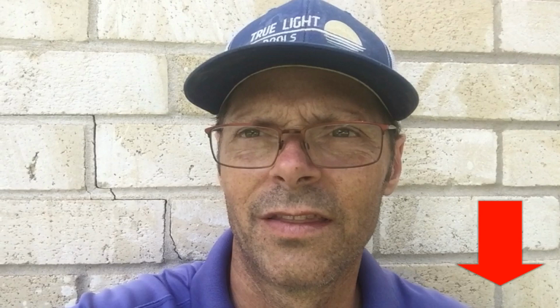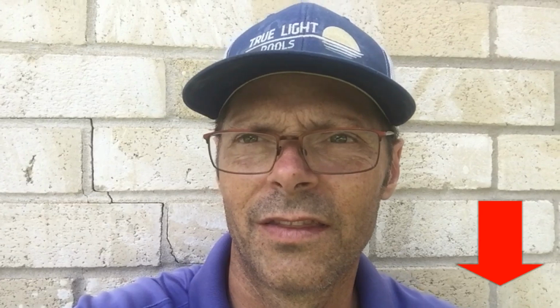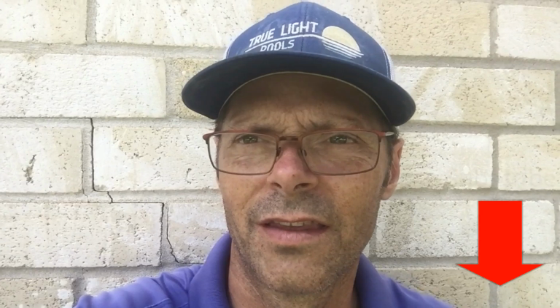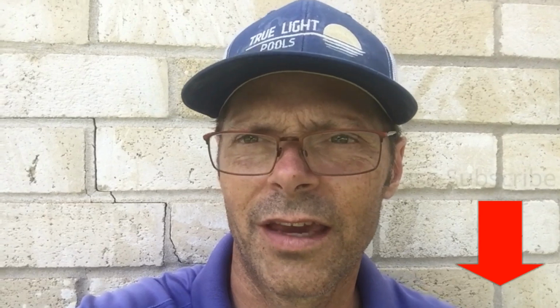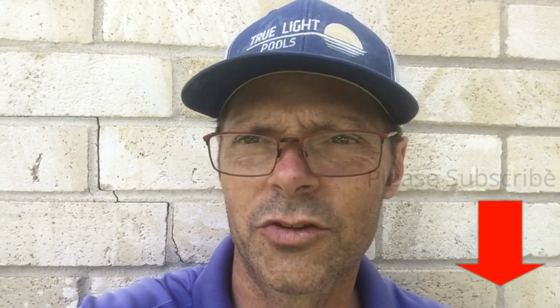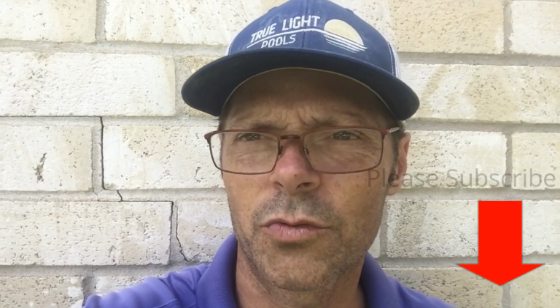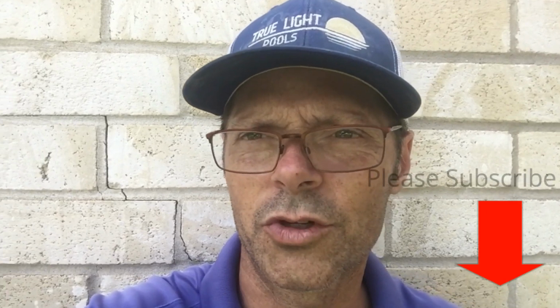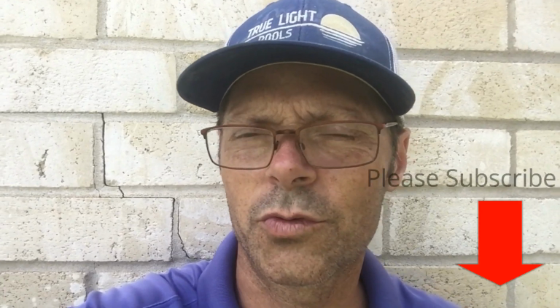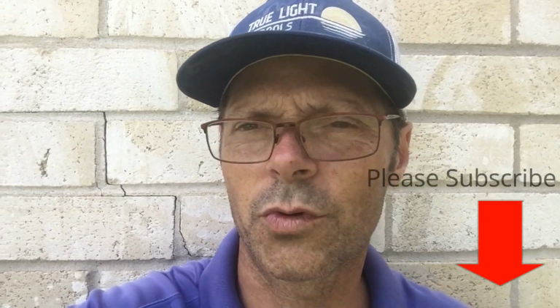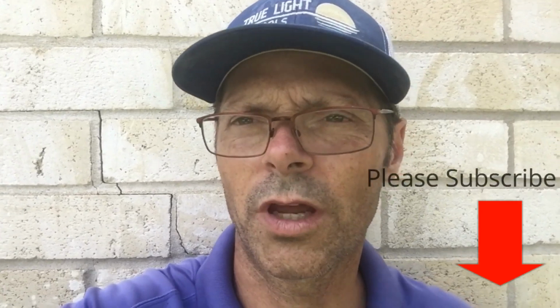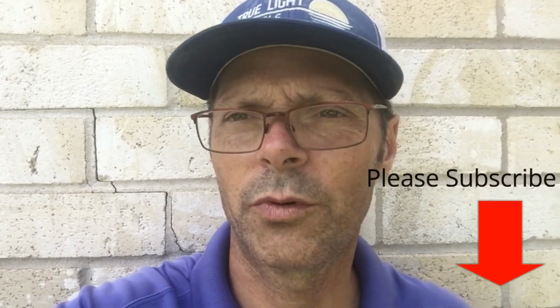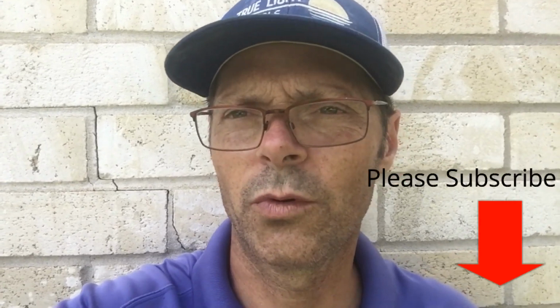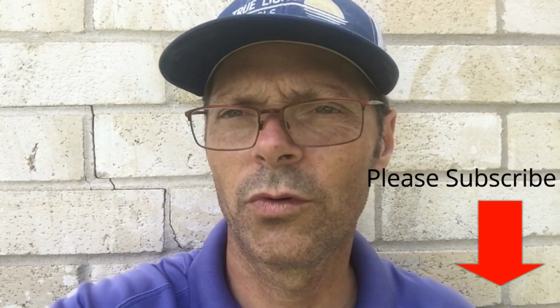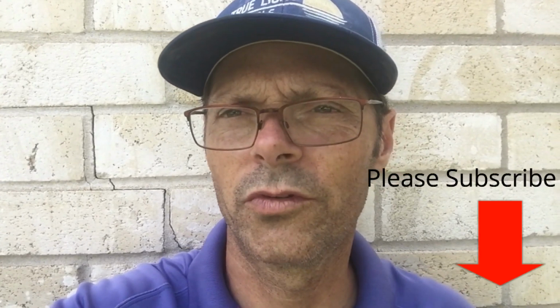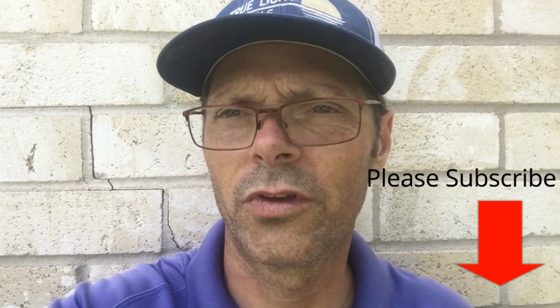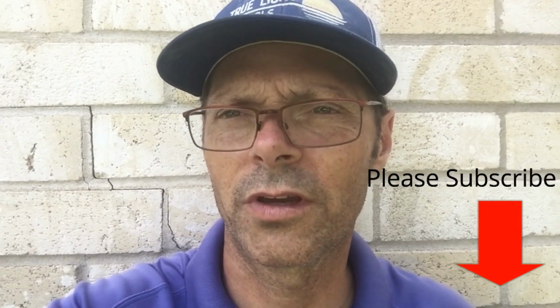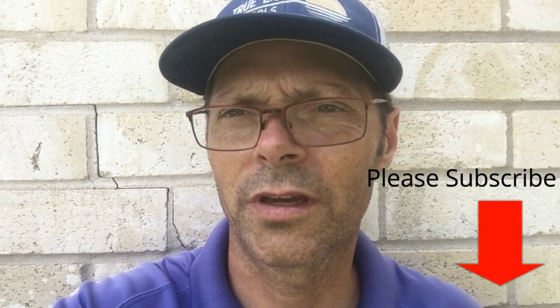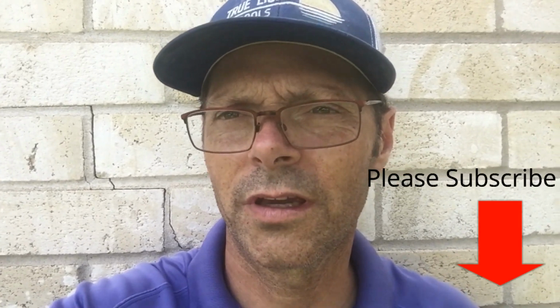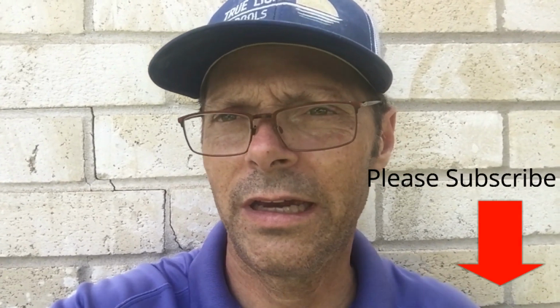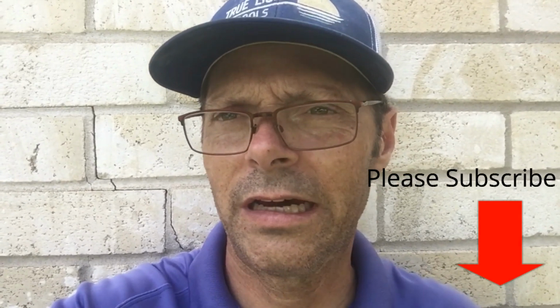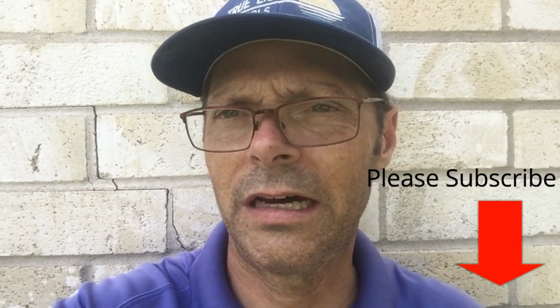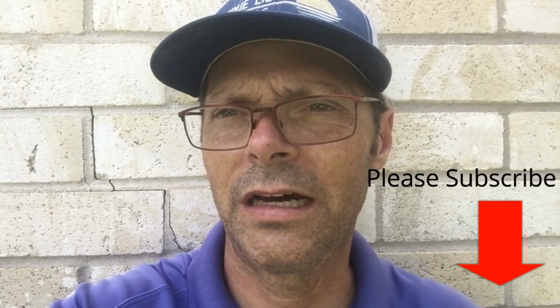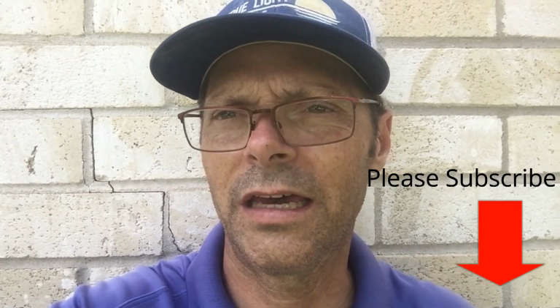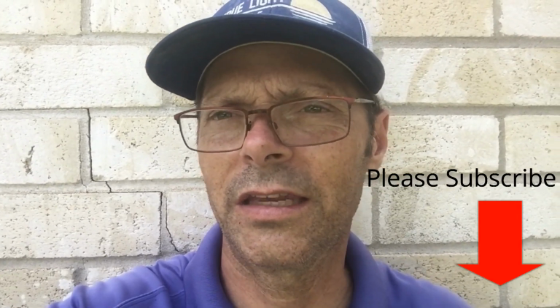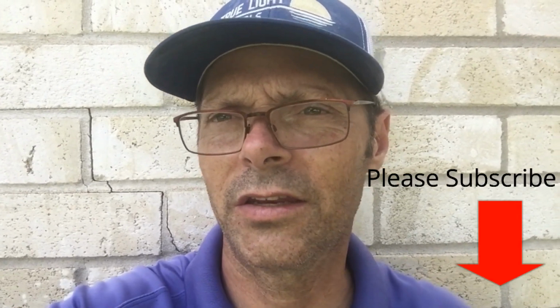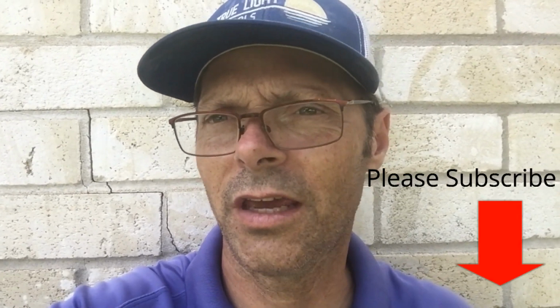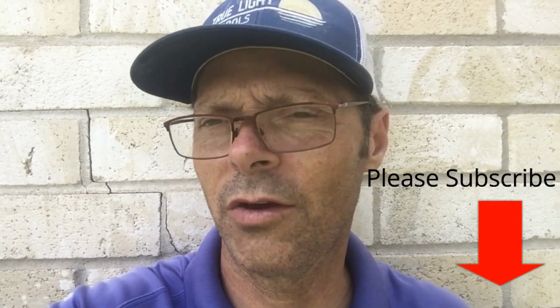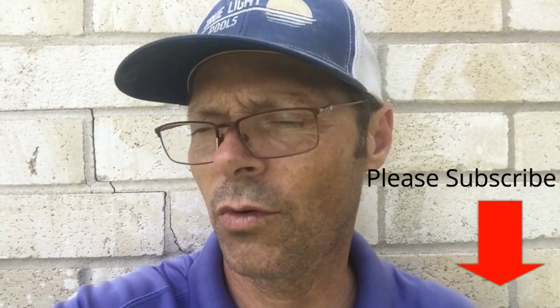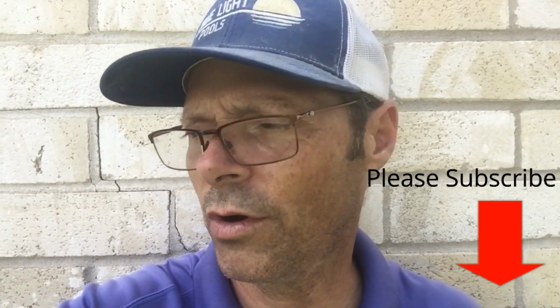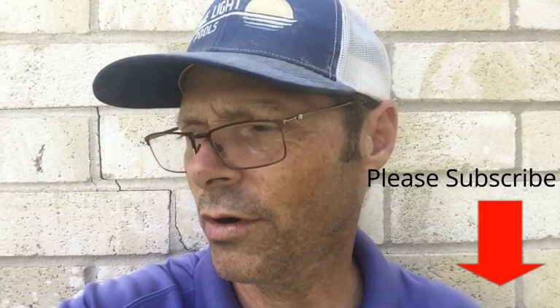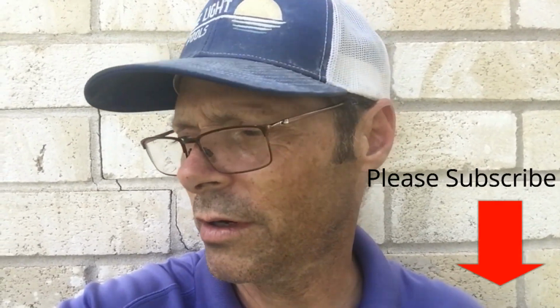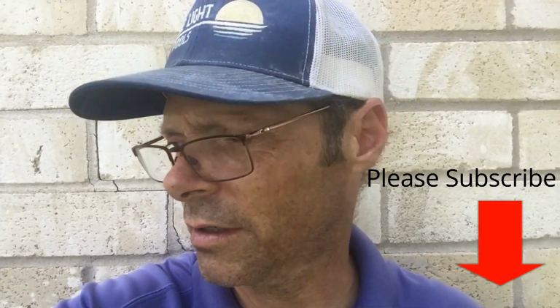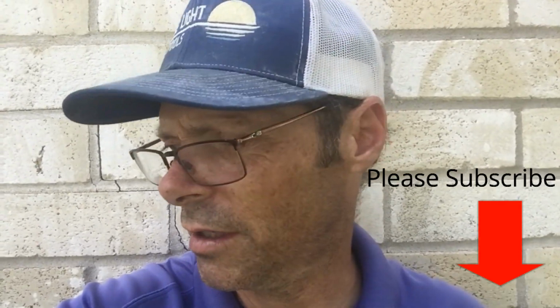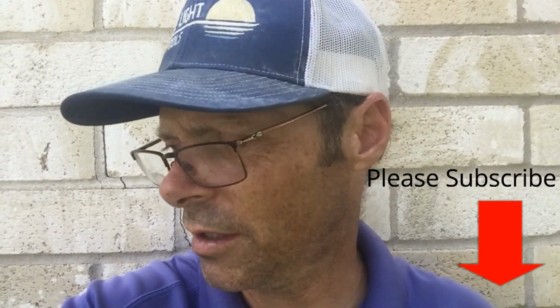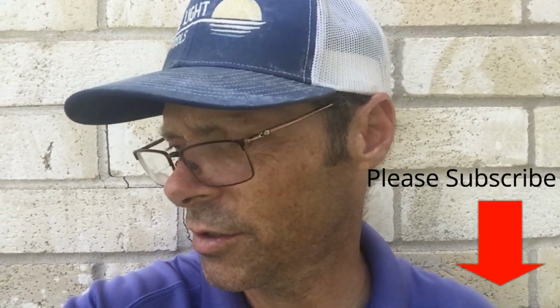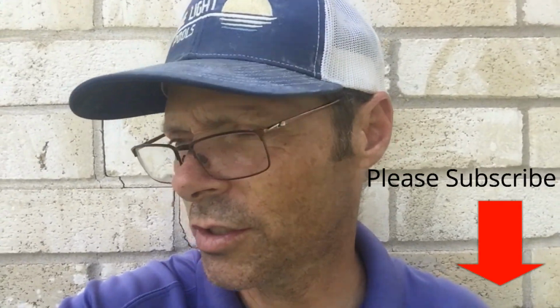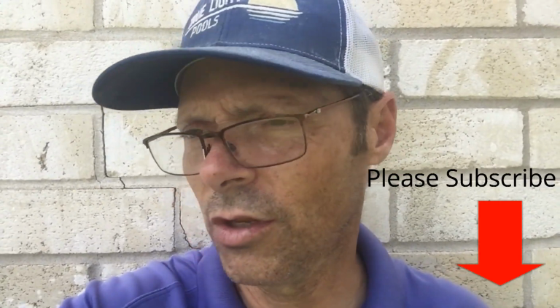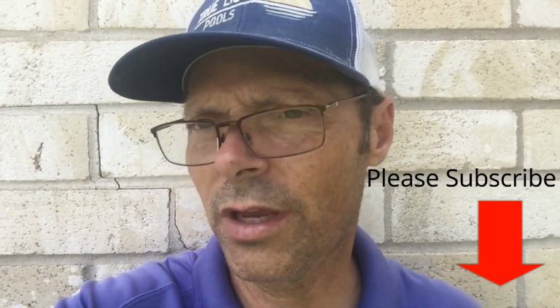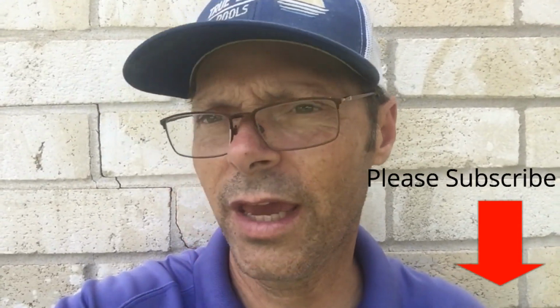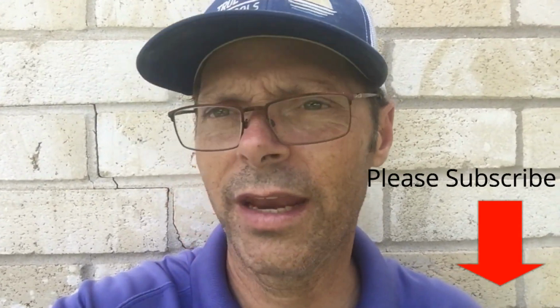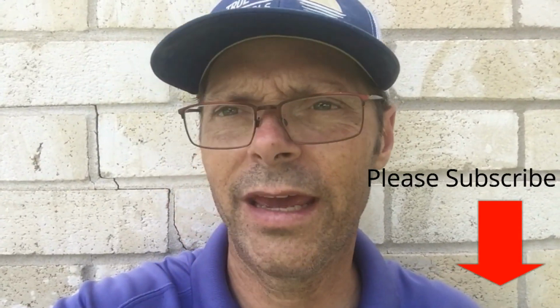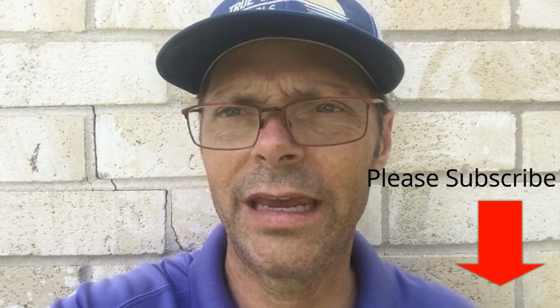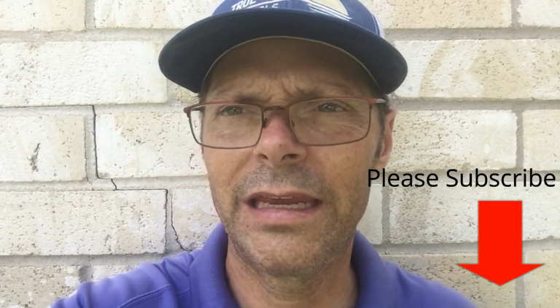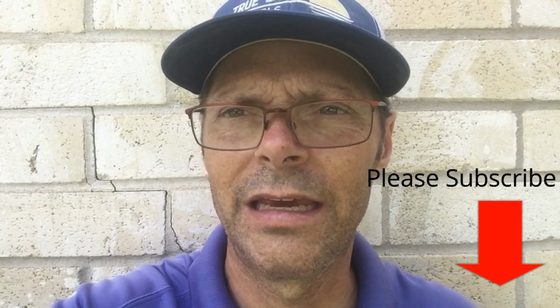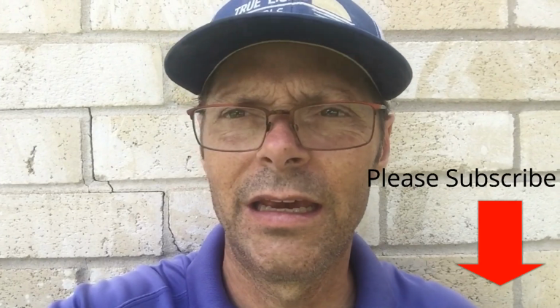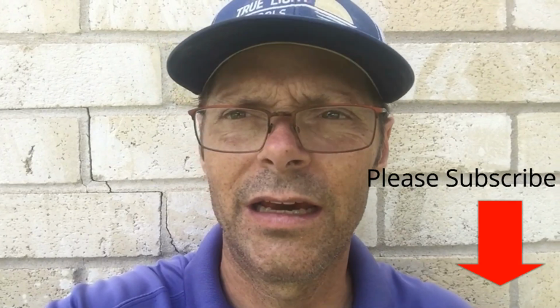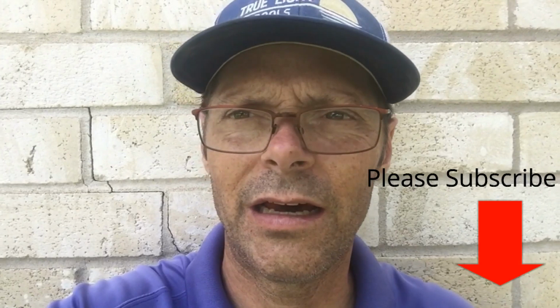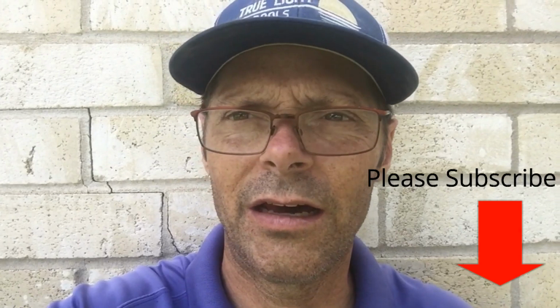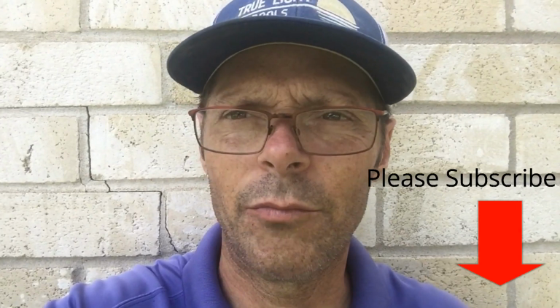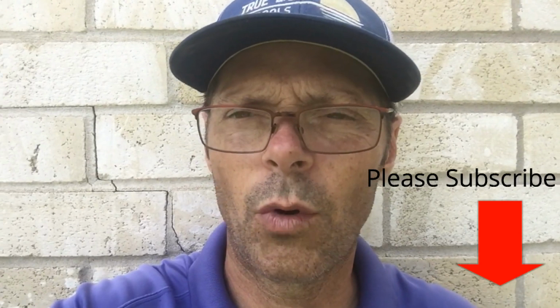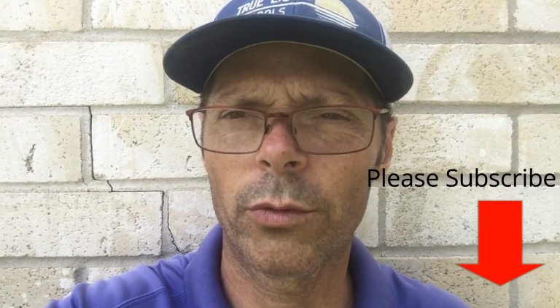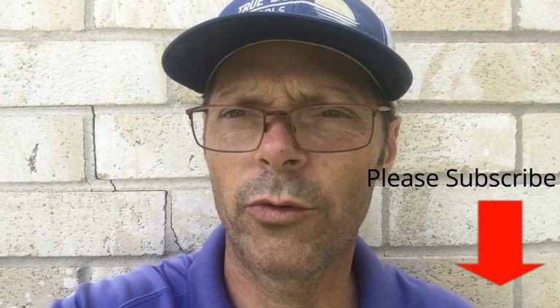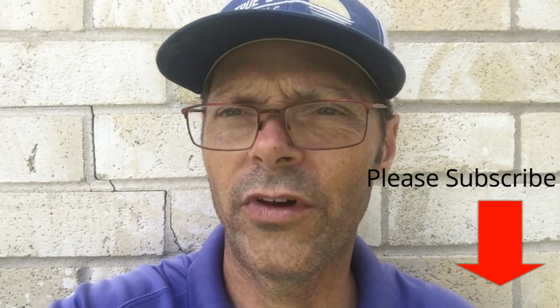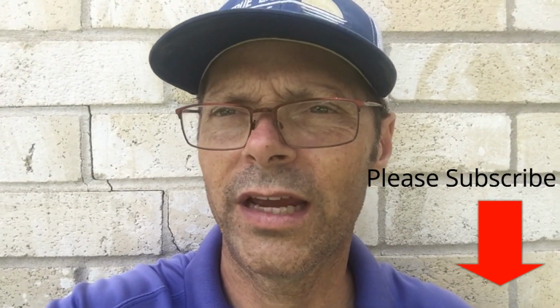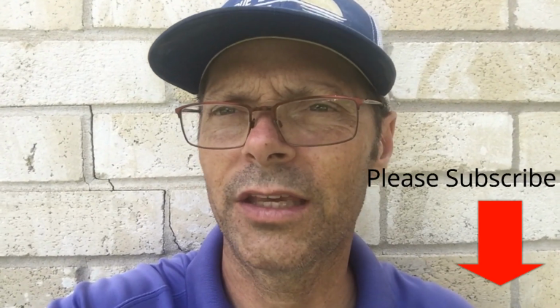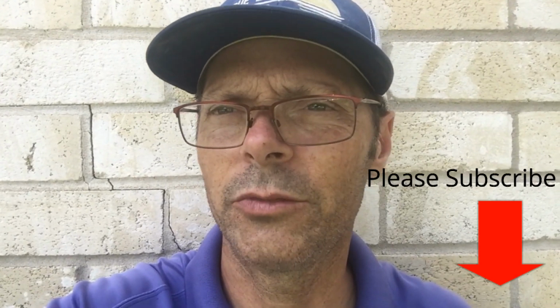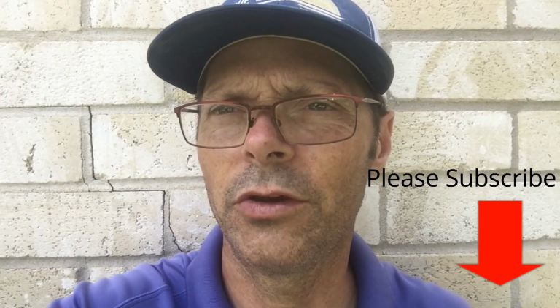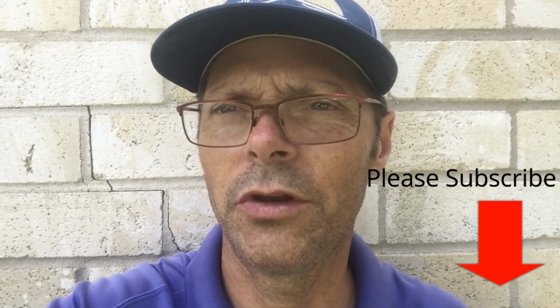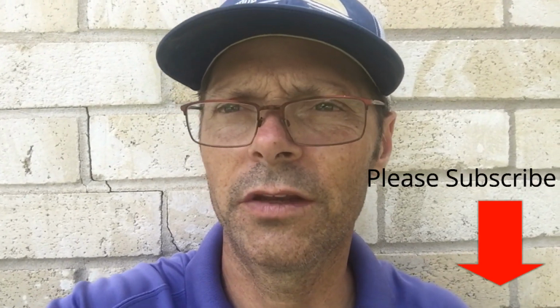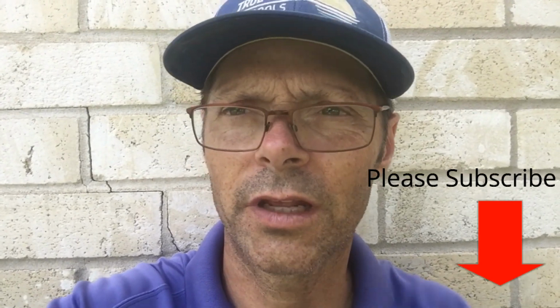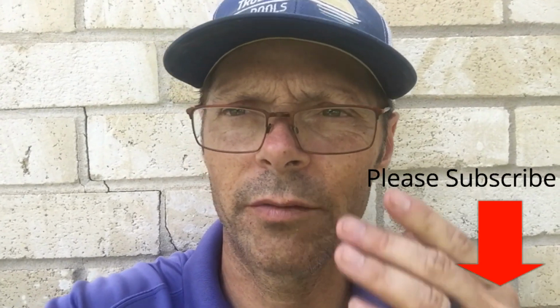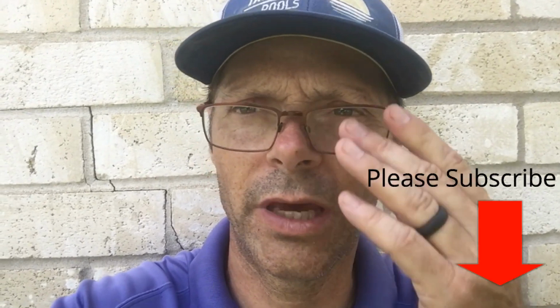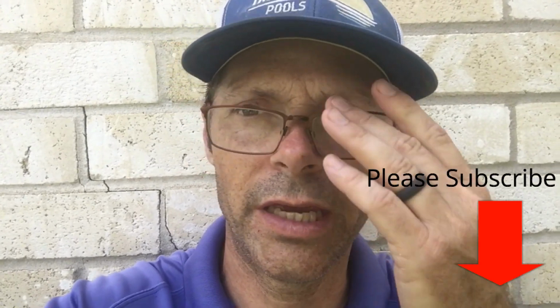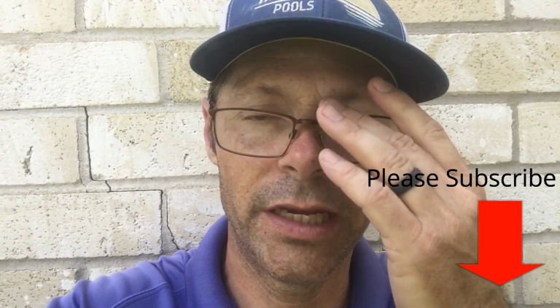Hey, this is Richard, True Light Pools. Today we're going to look at a portable vacuum unit that I made.